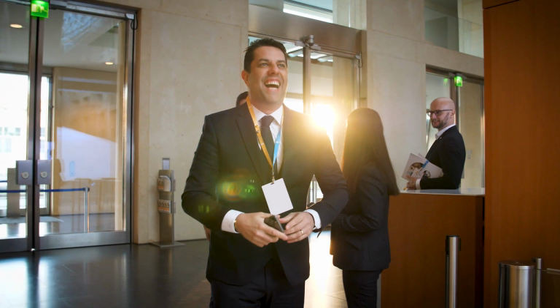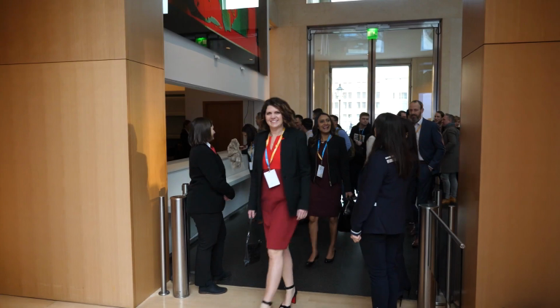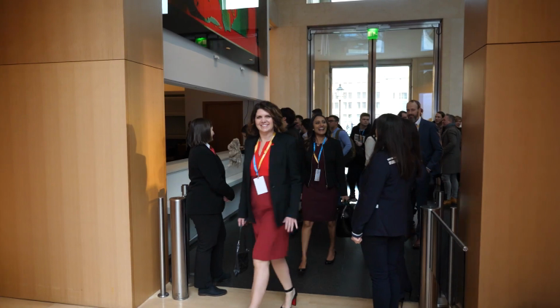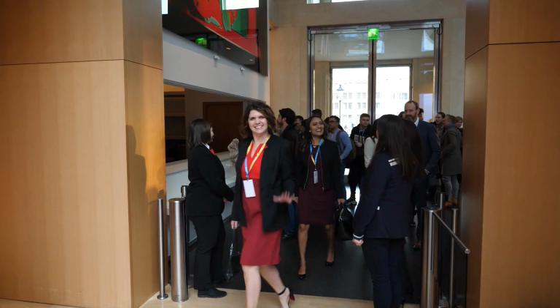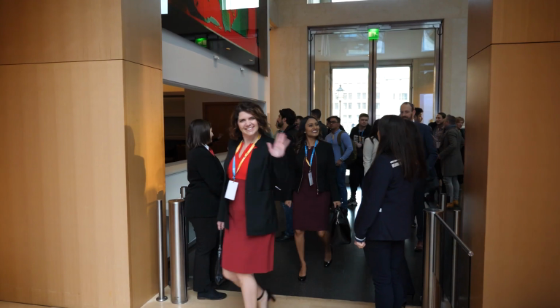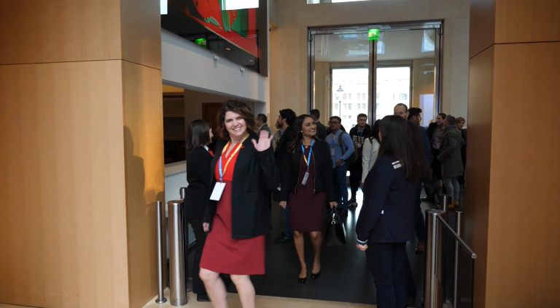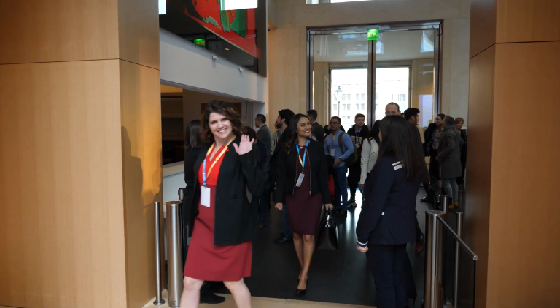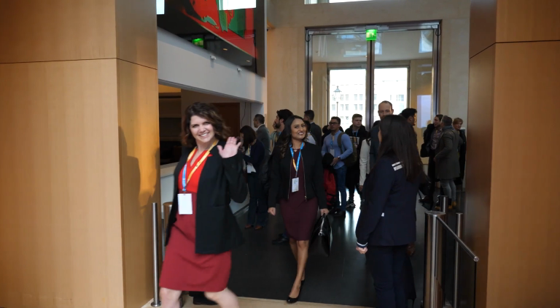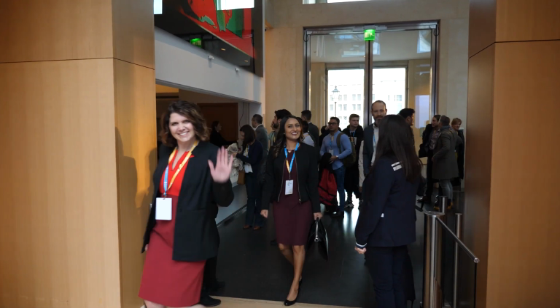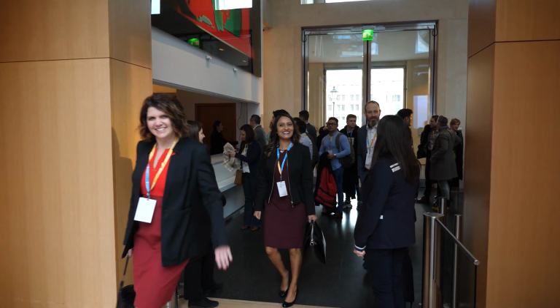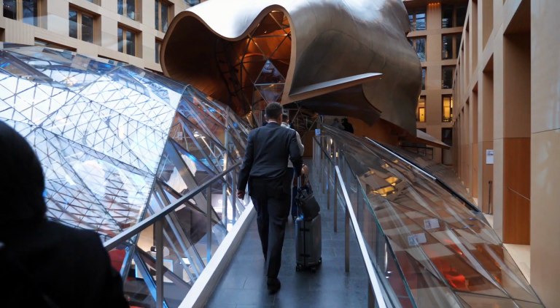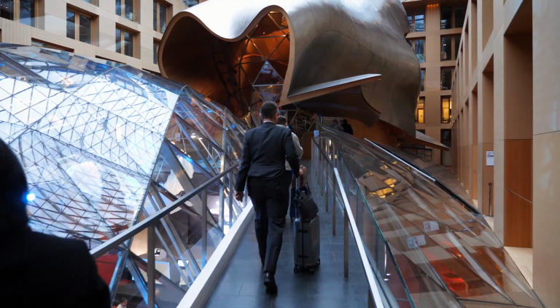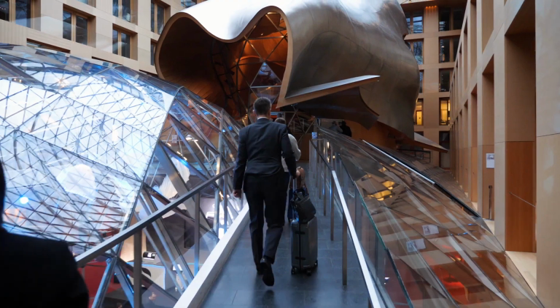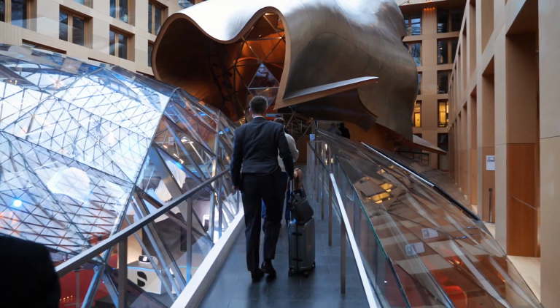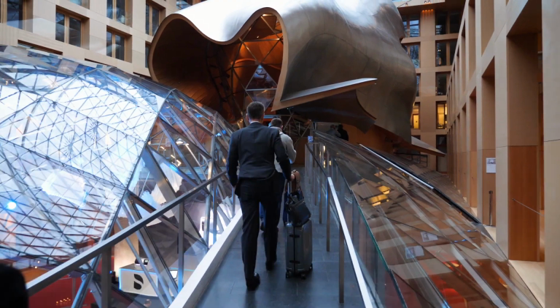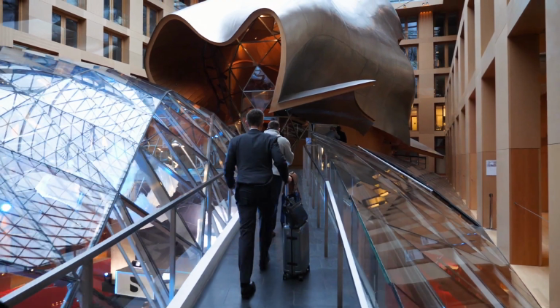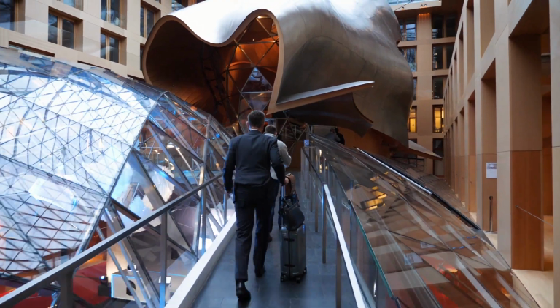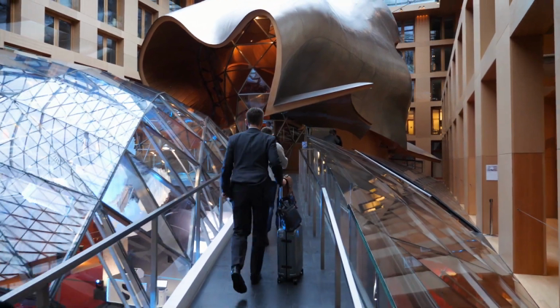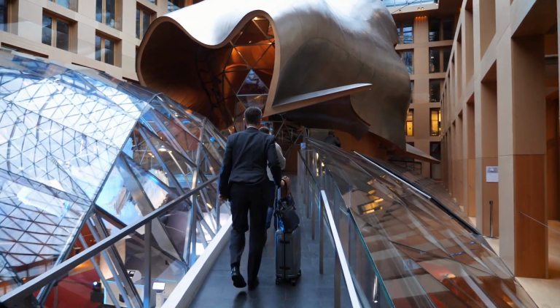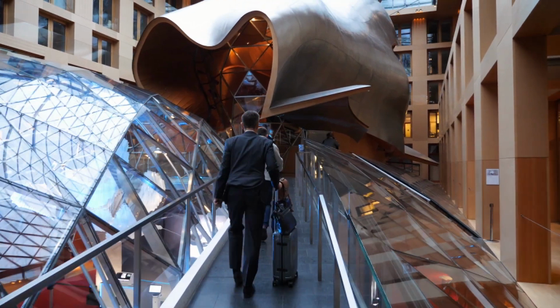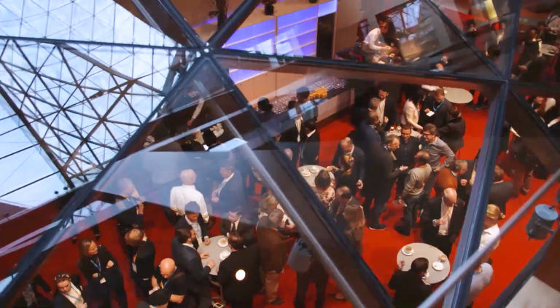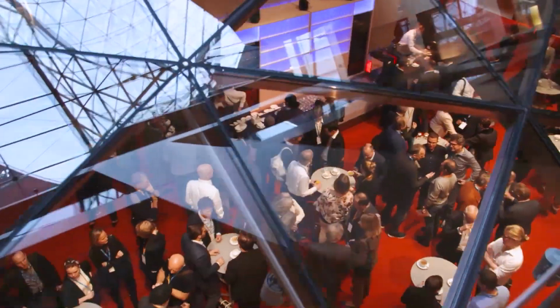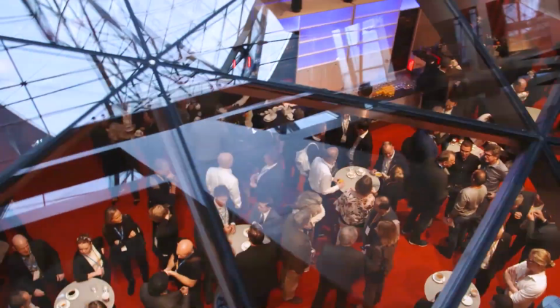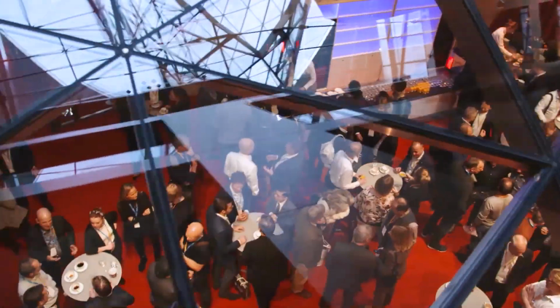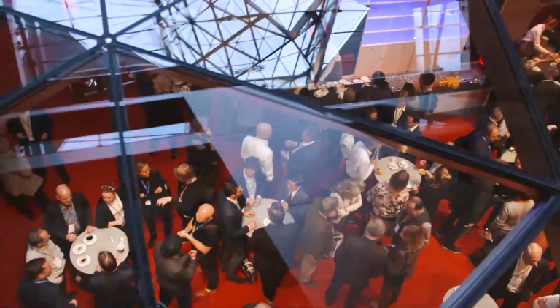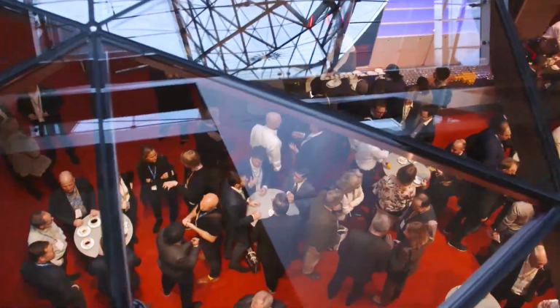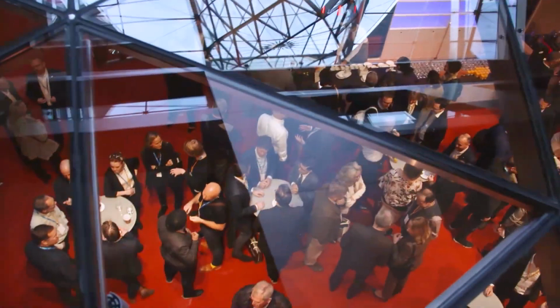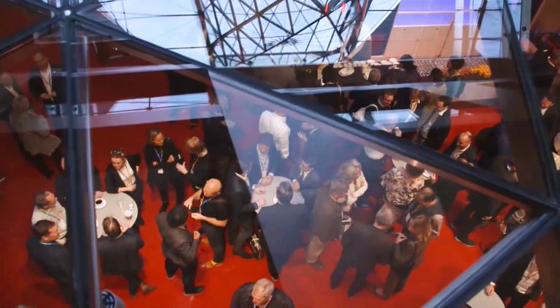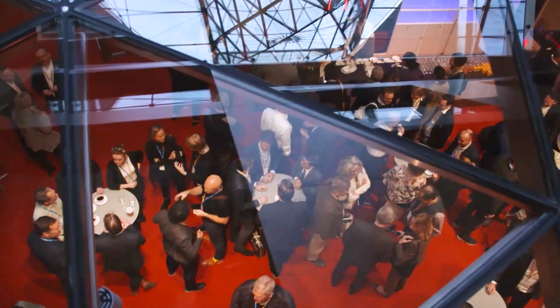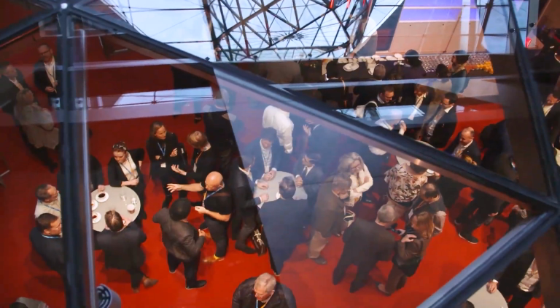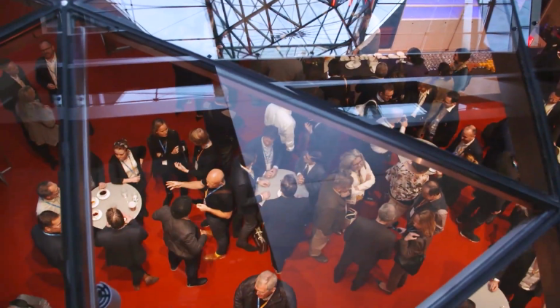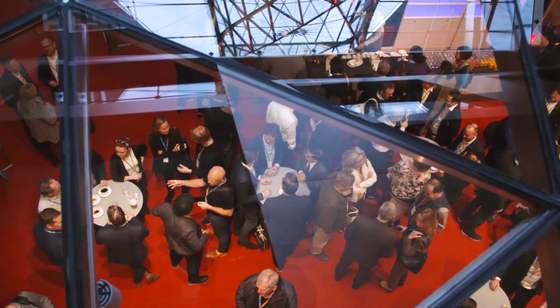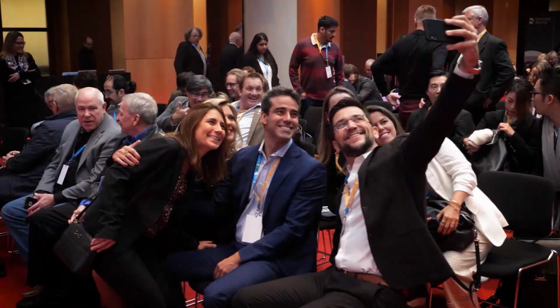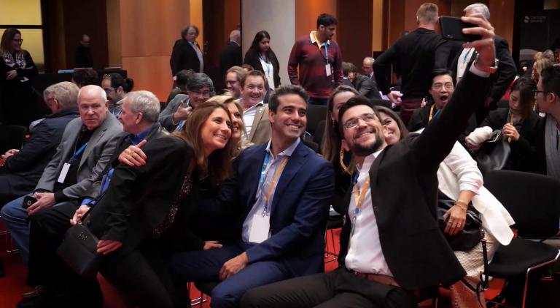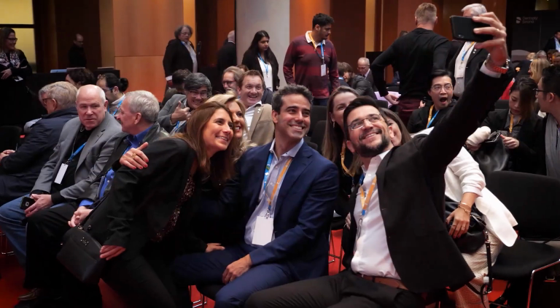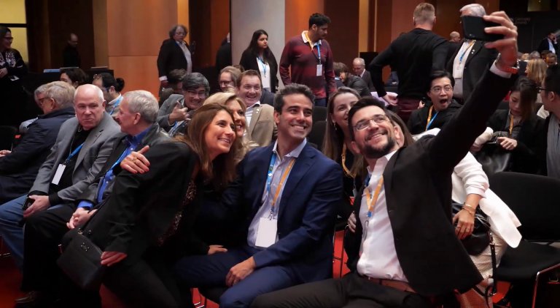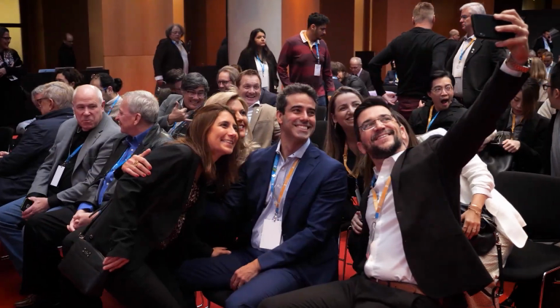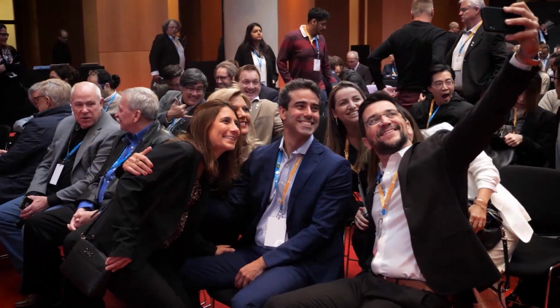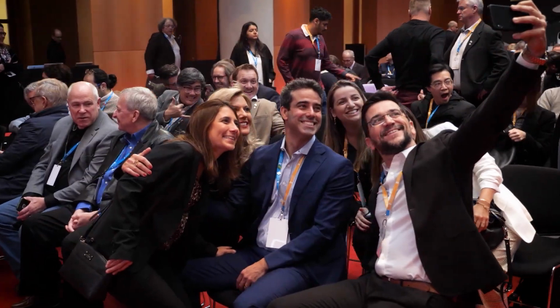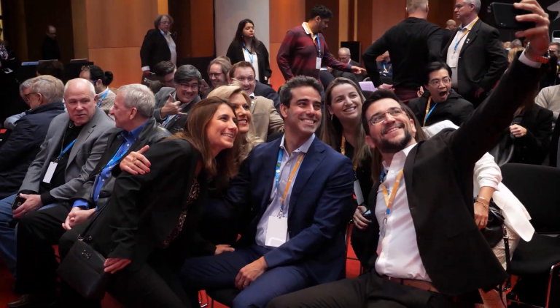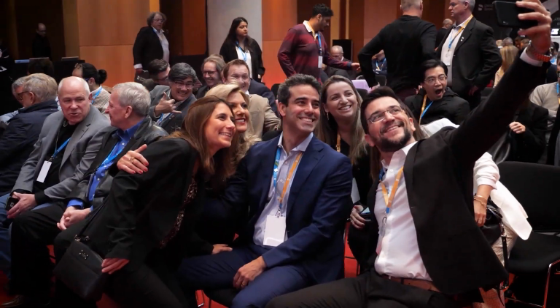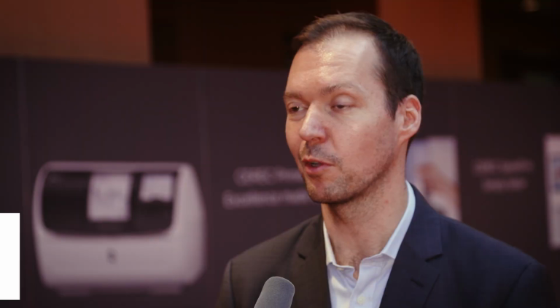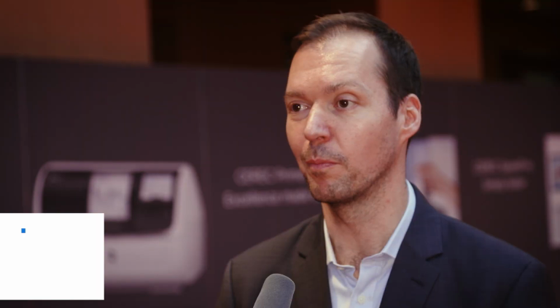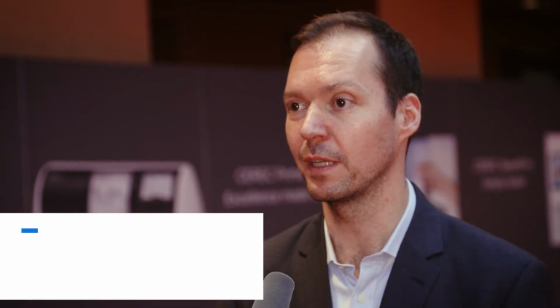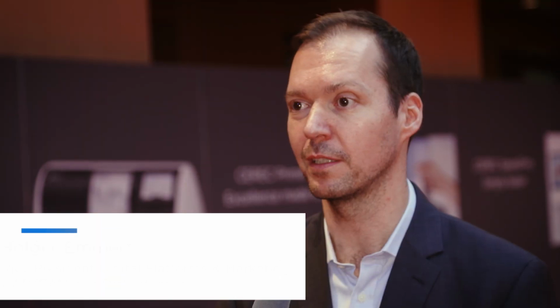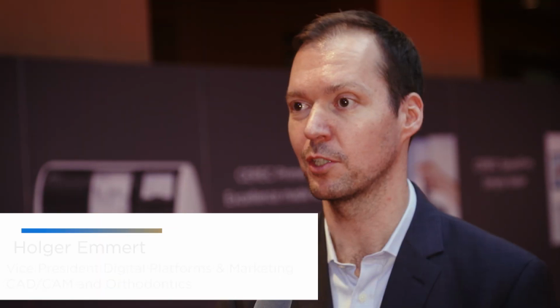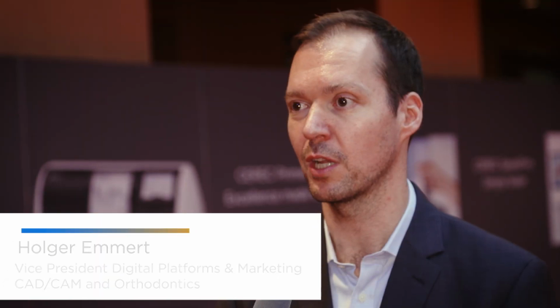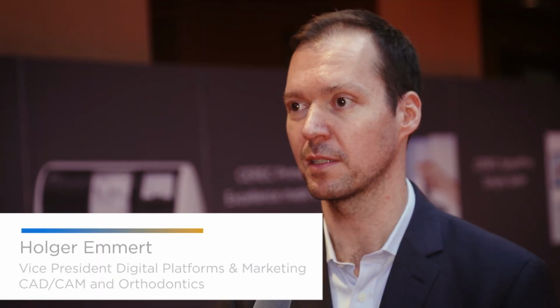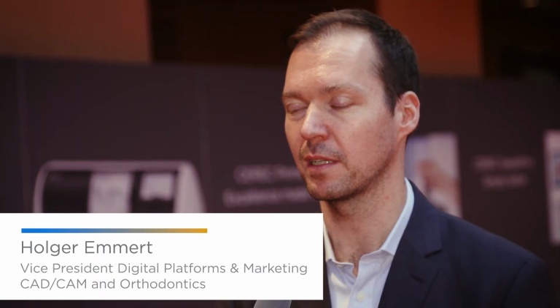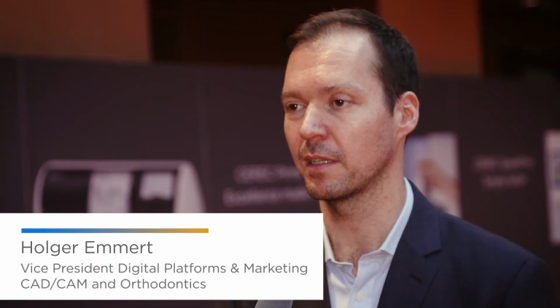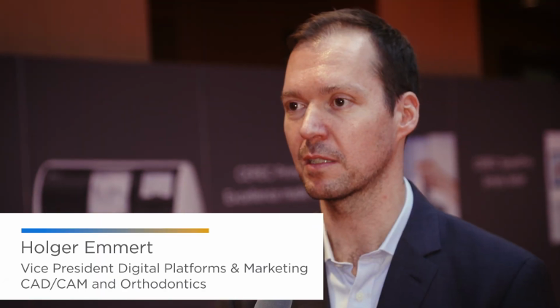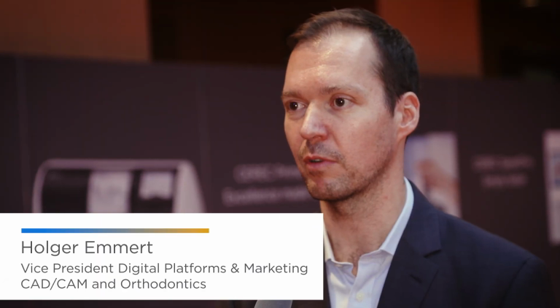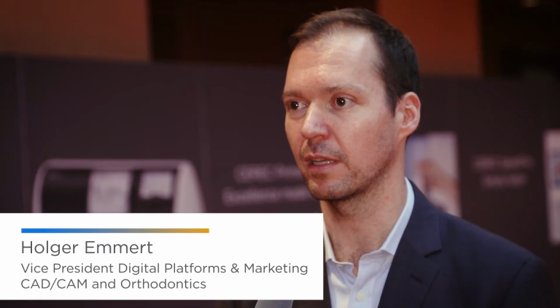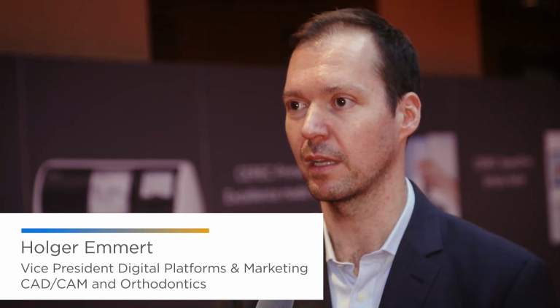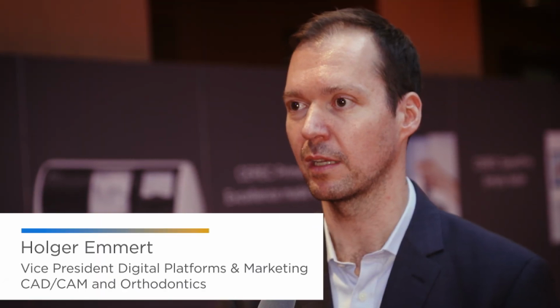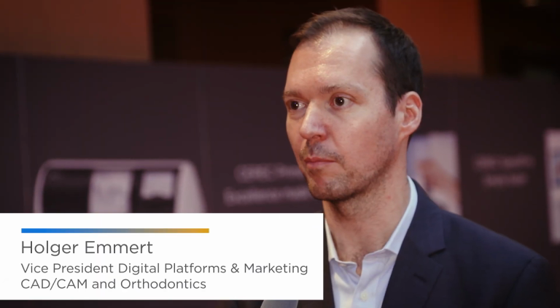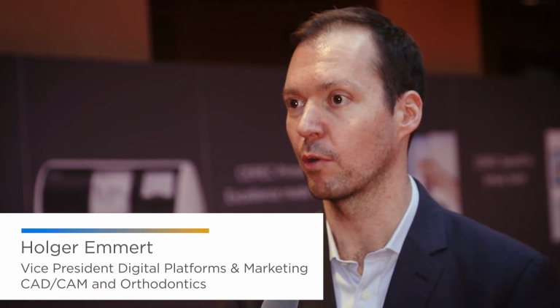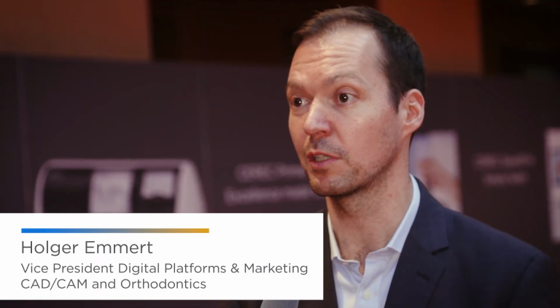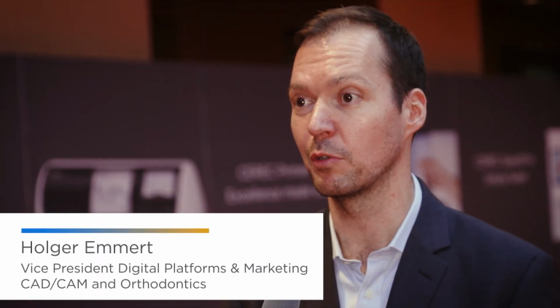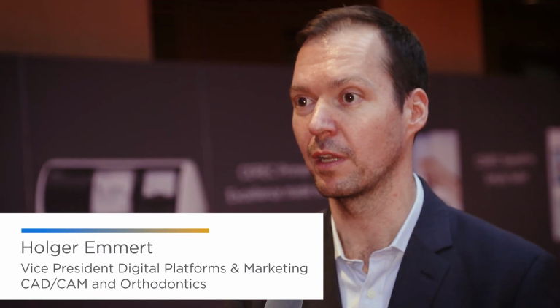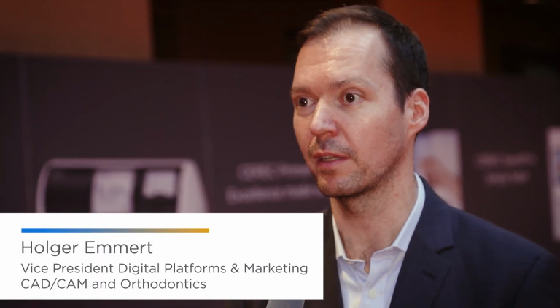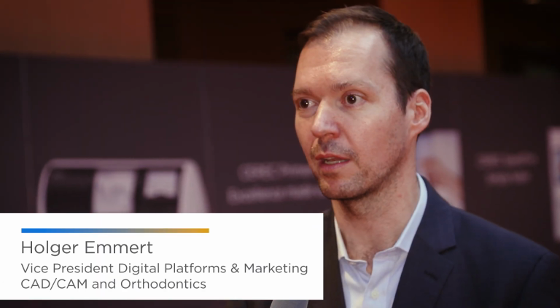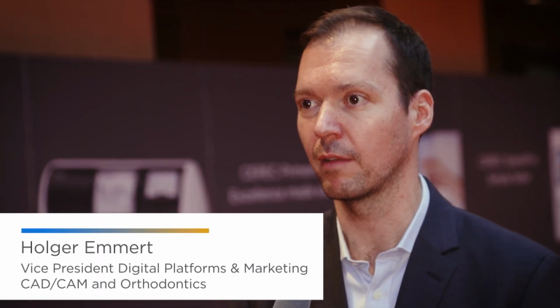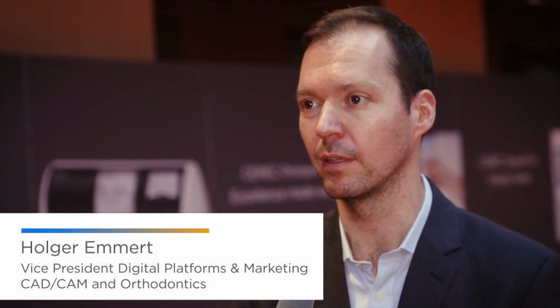Last year with Cerec Prime Scan we made a huge step with regard to intraoral scanning. This year we changed completely chair-side dentistry again and brought it to another level.